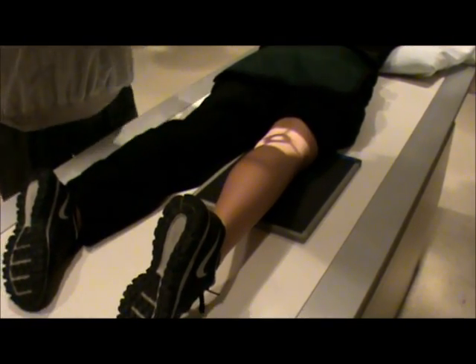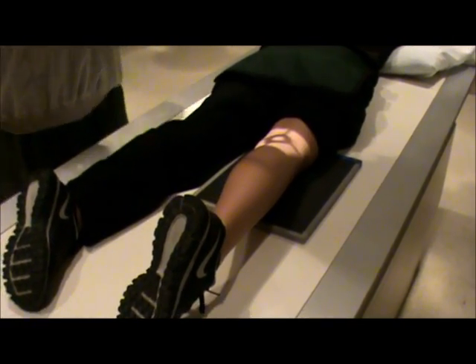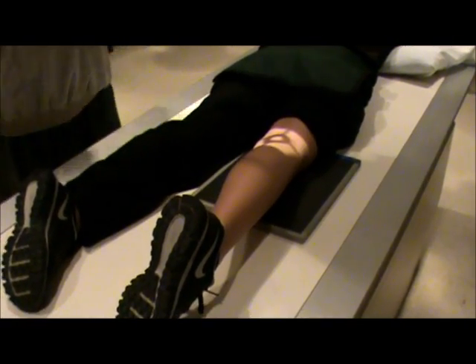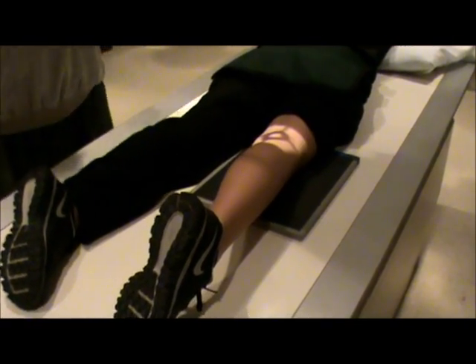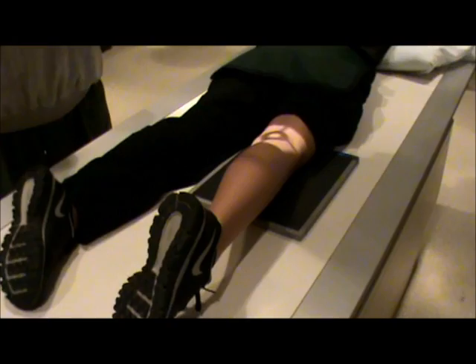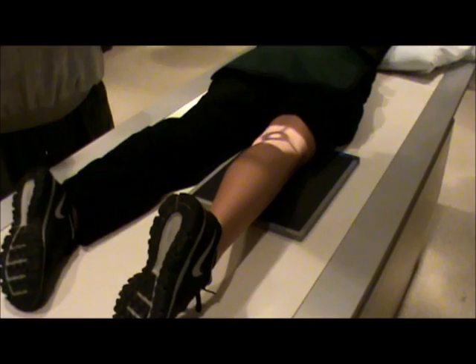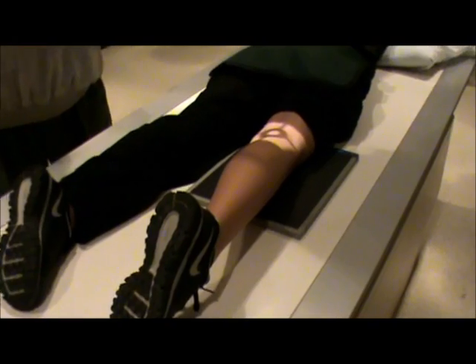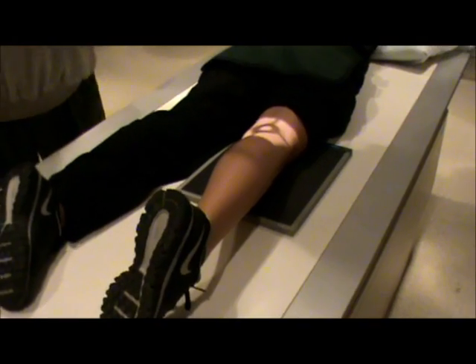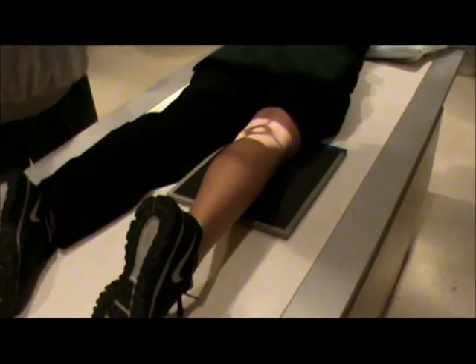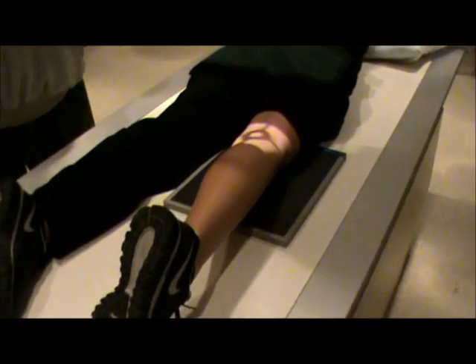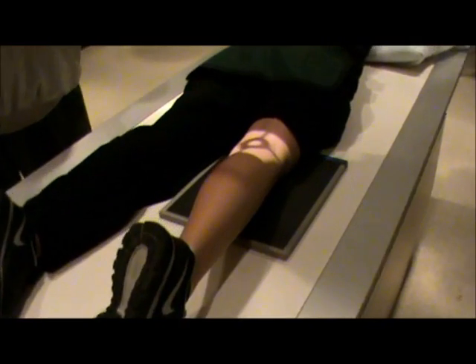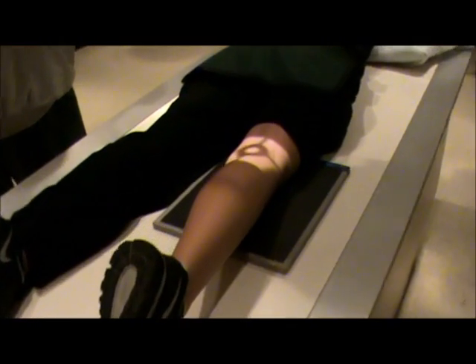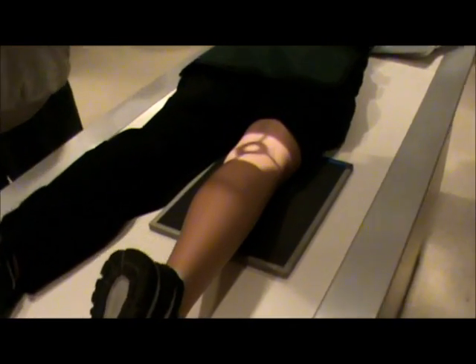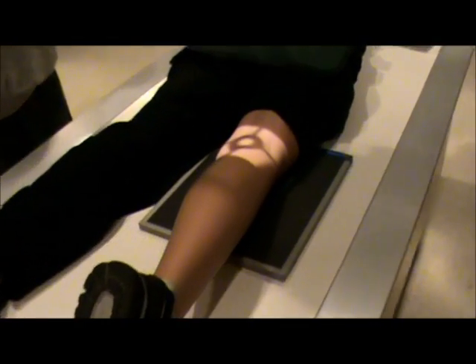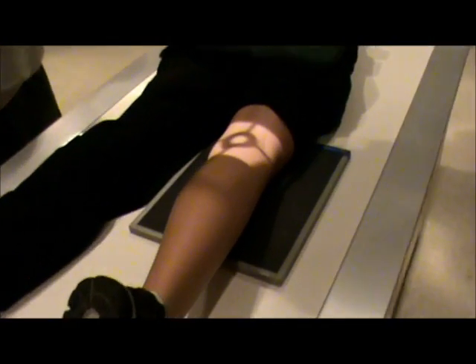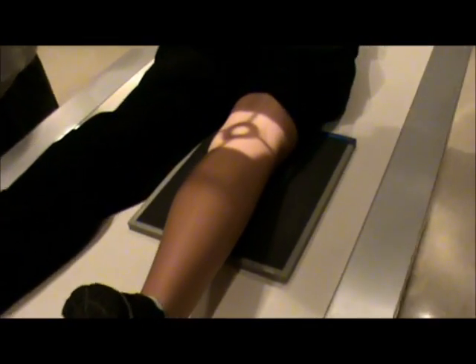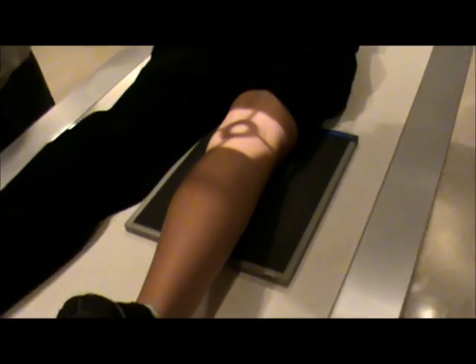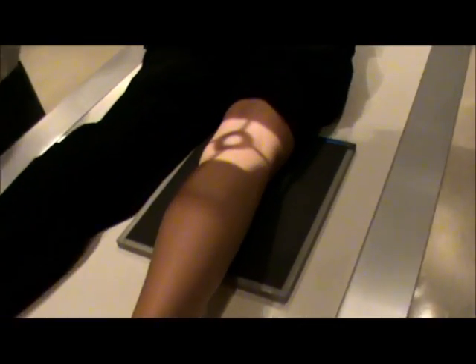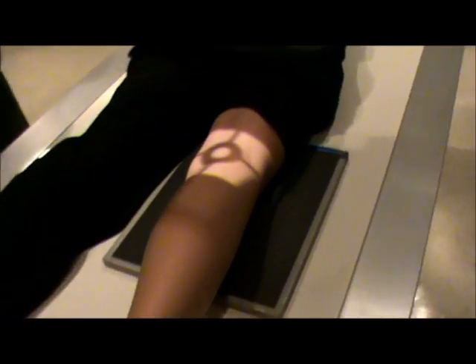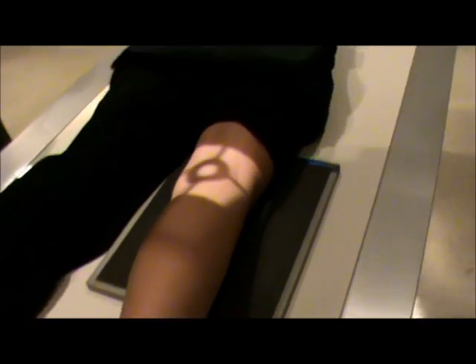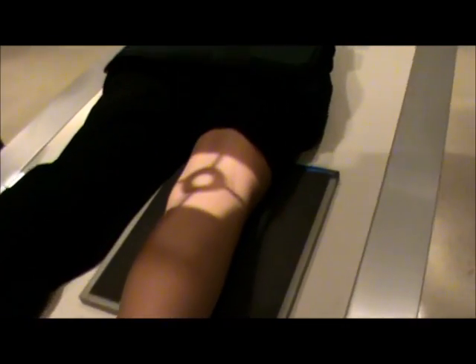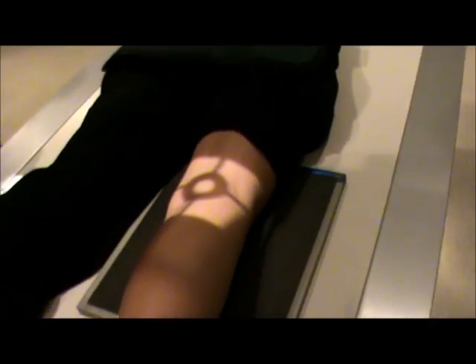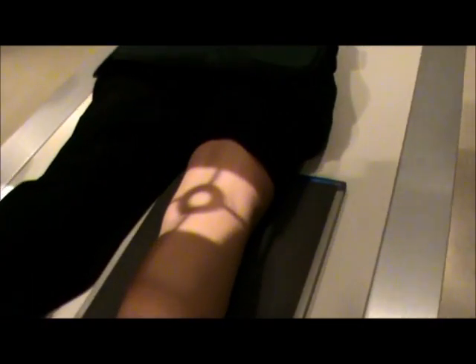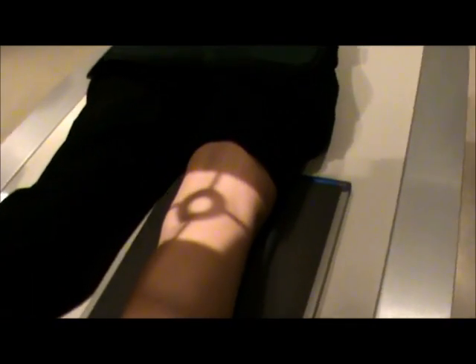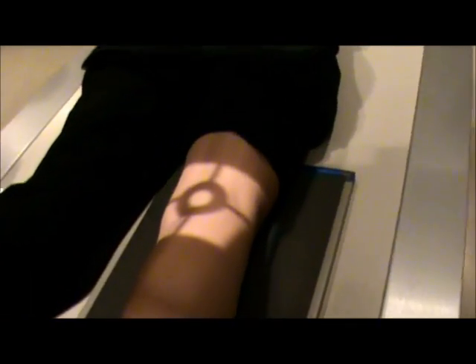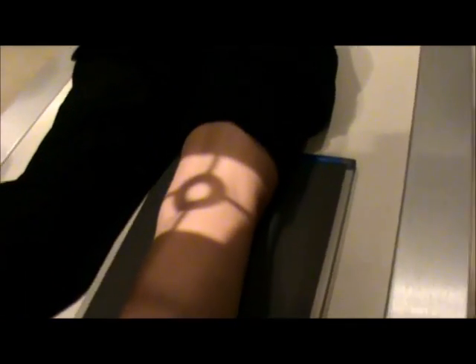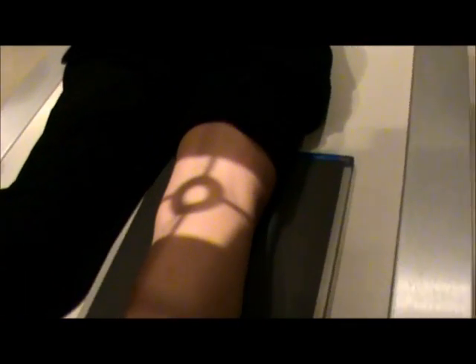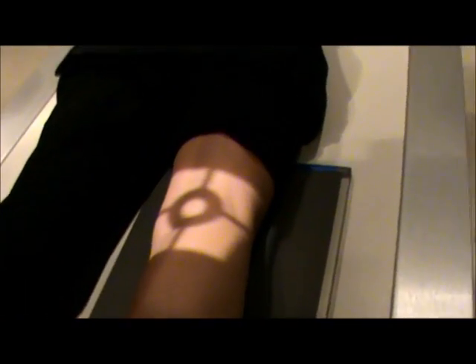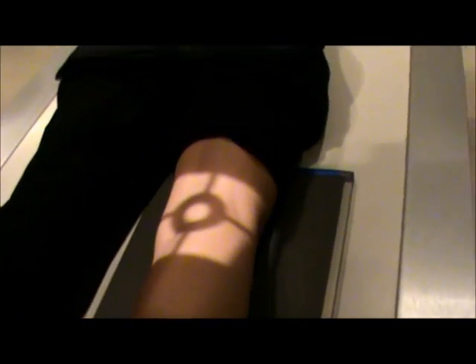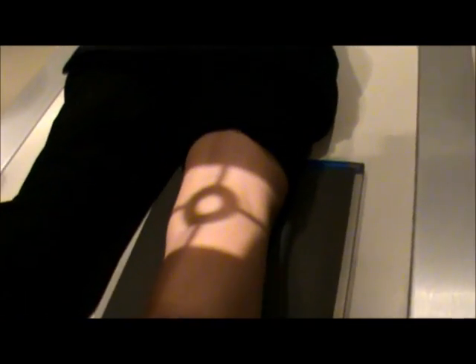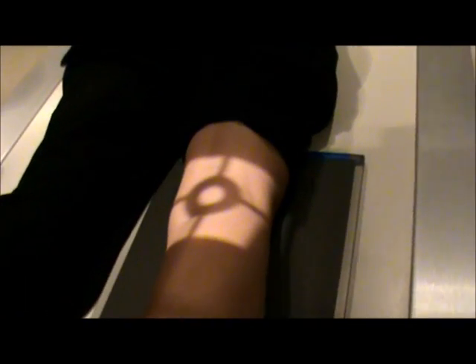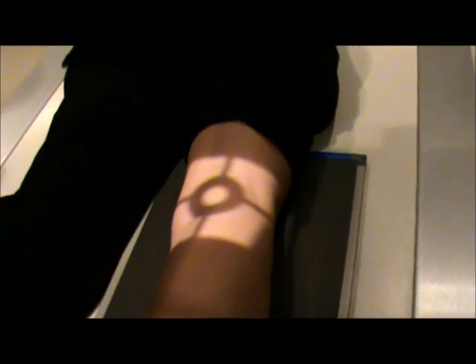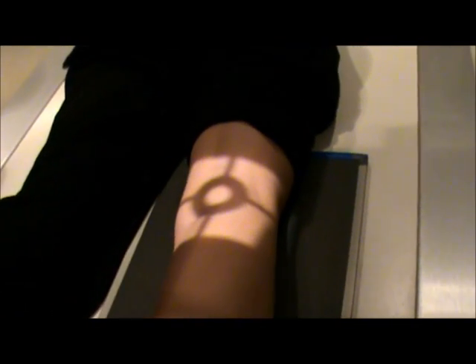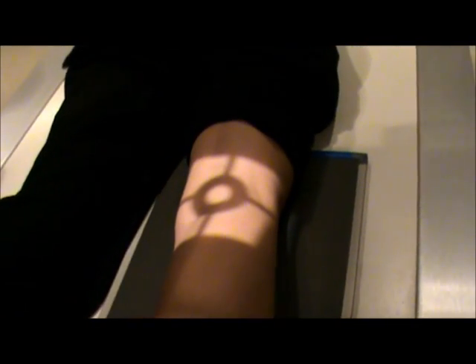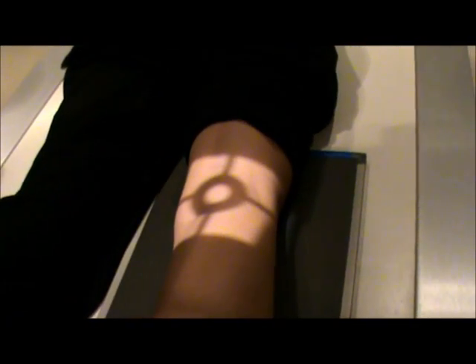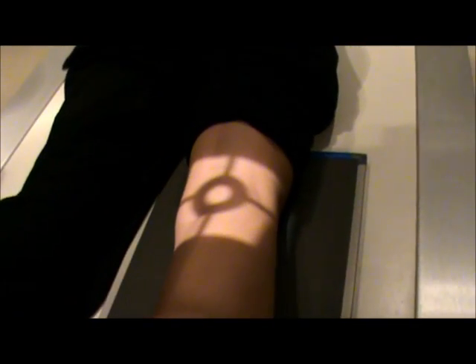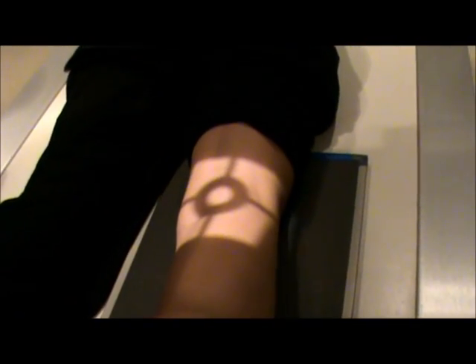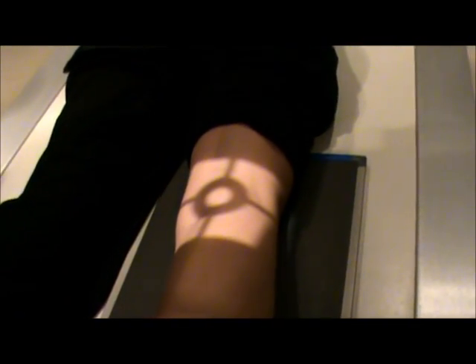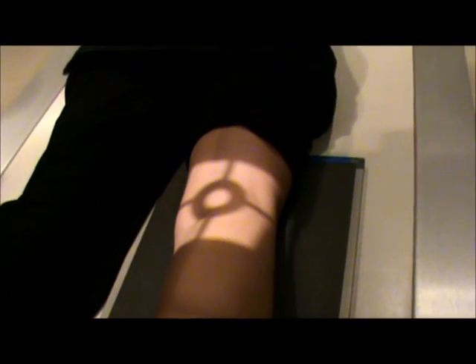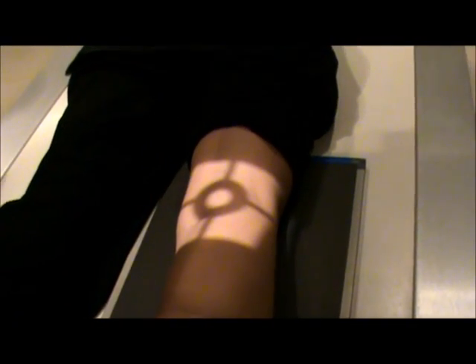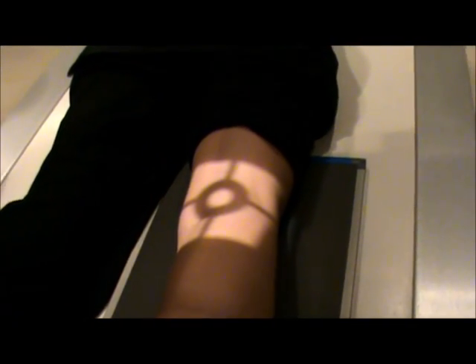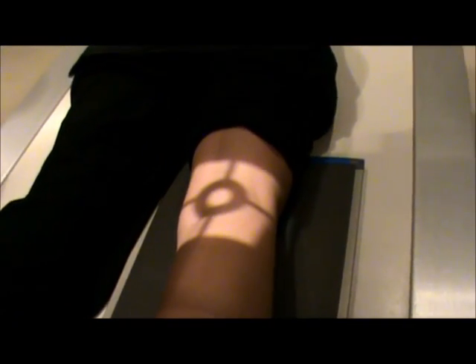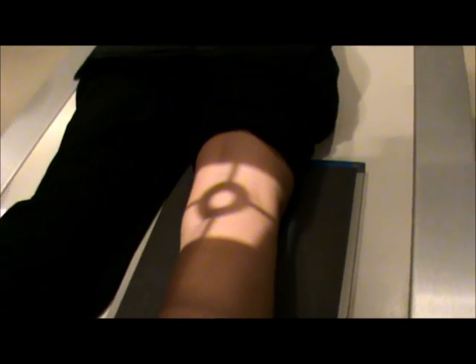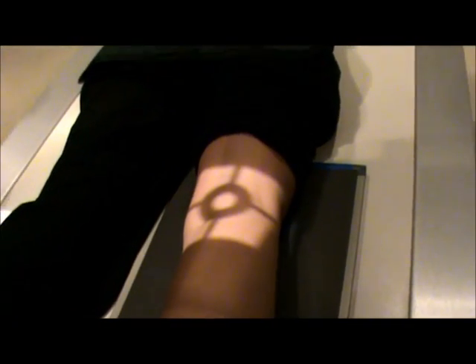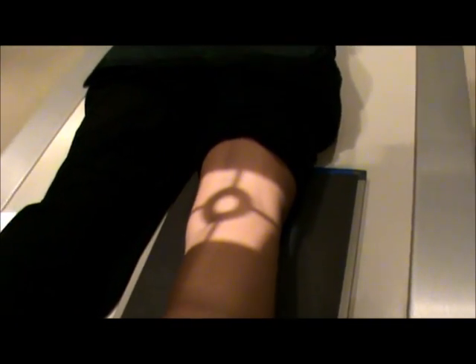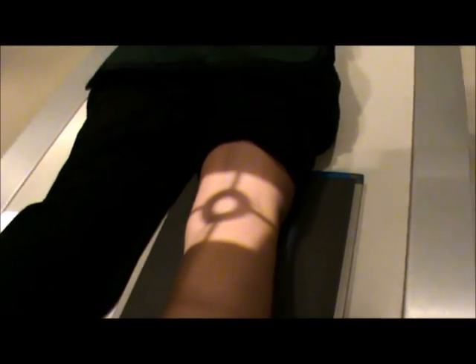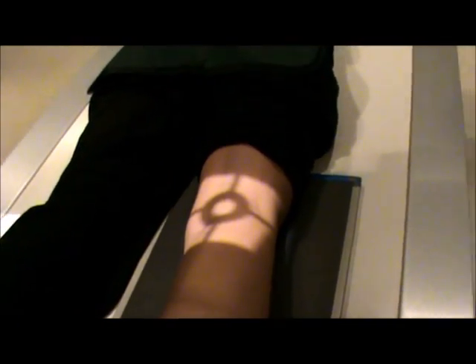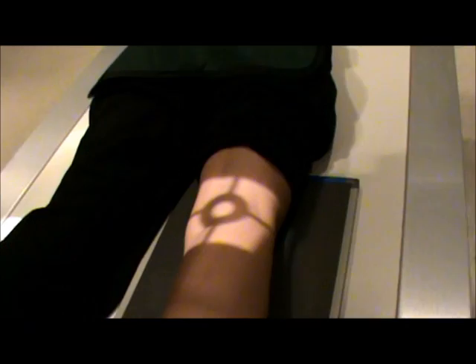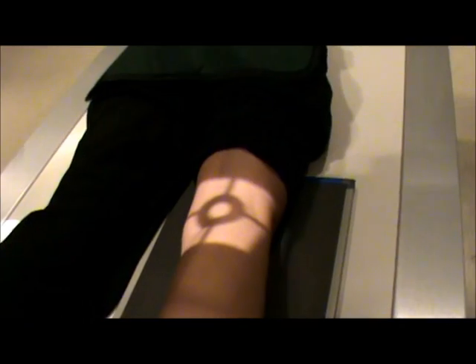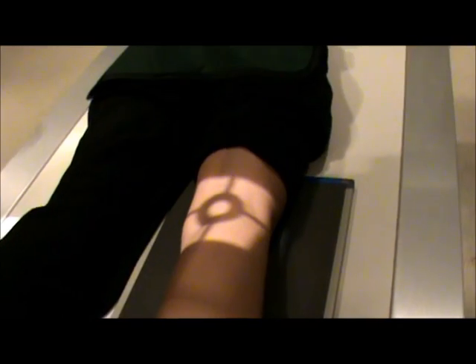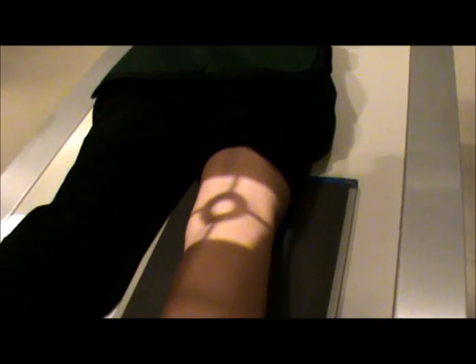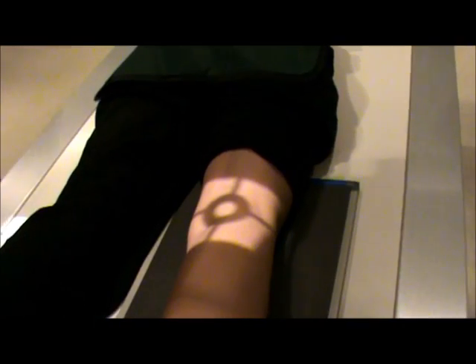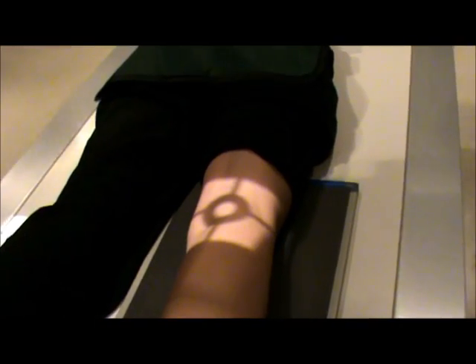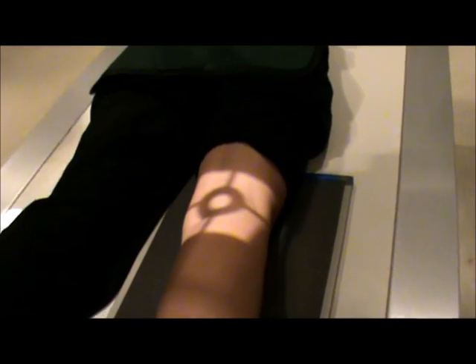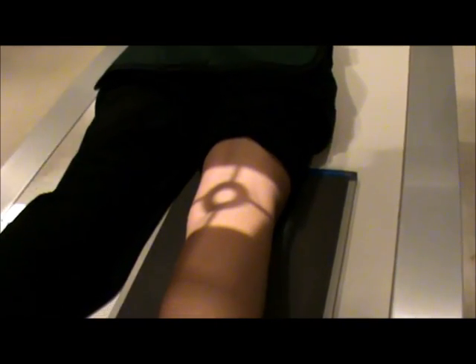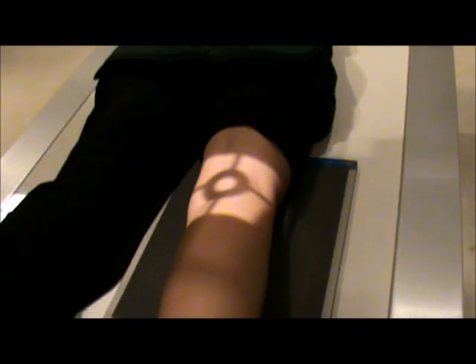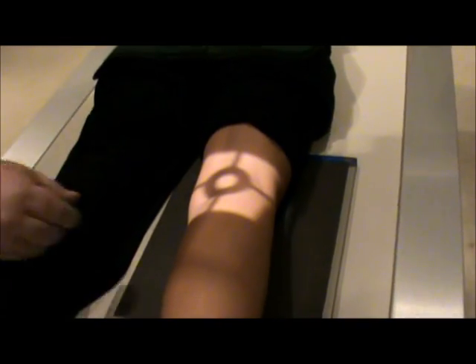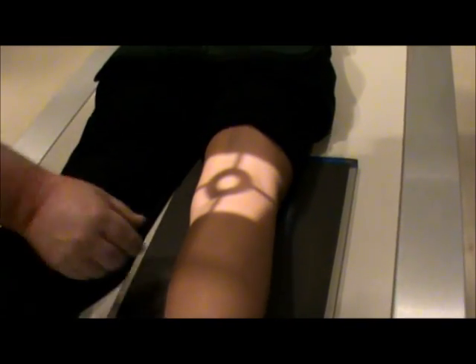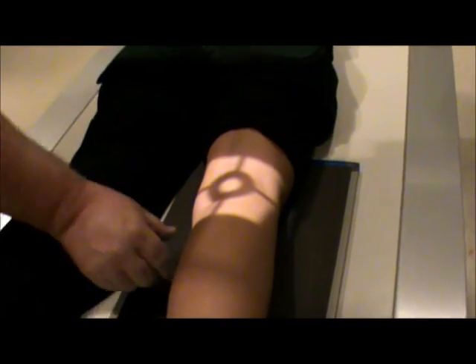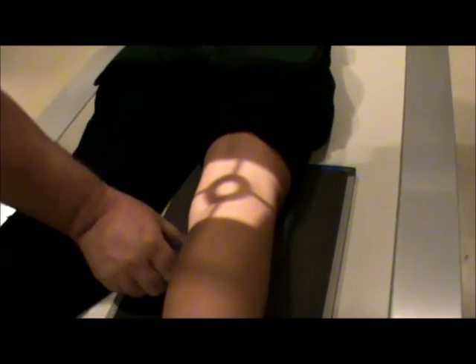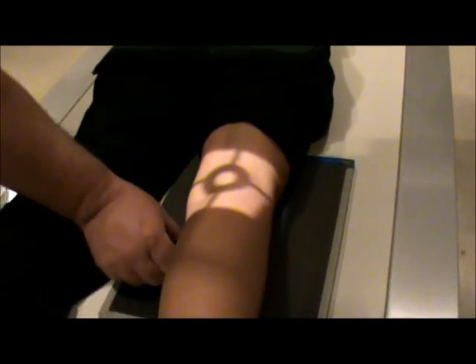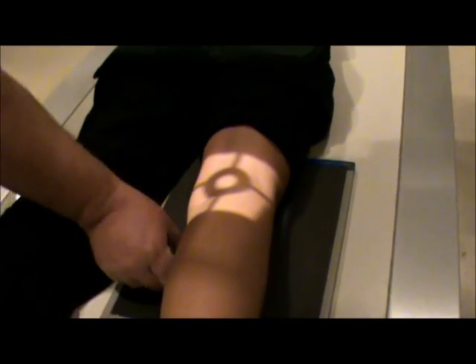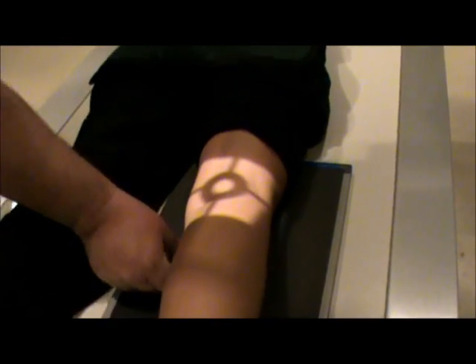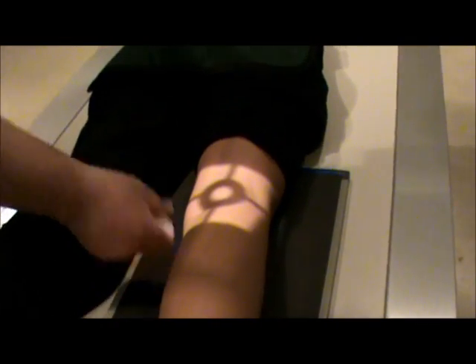This will be our PA view of the patella. Next, we're going to do our lateral.